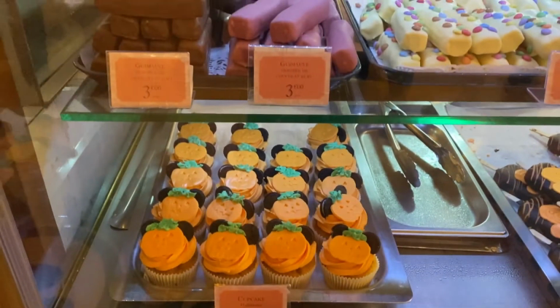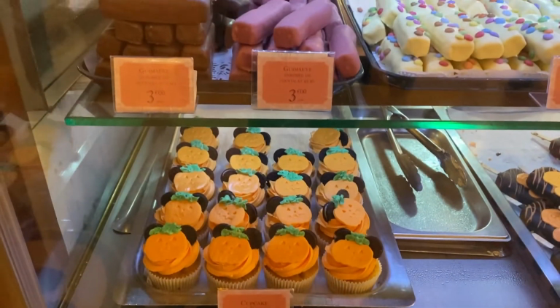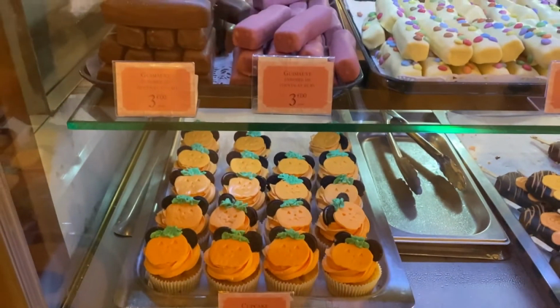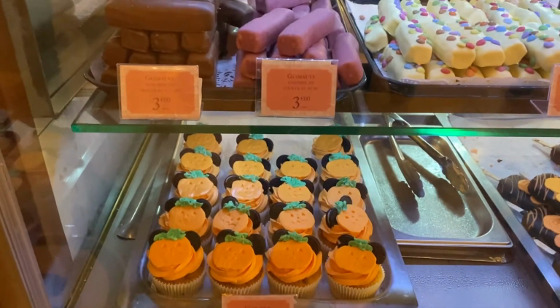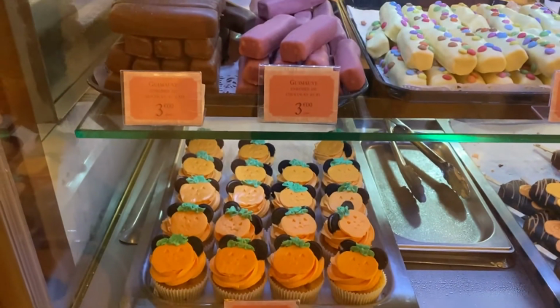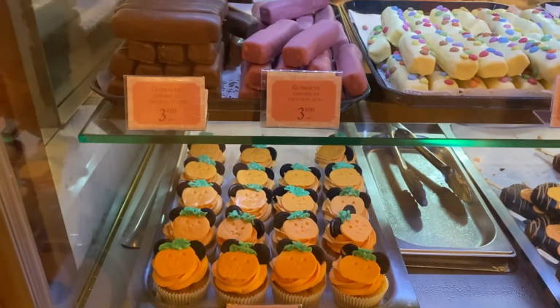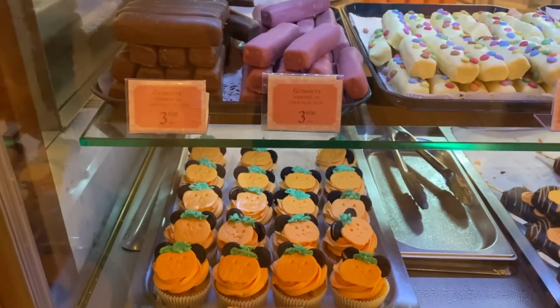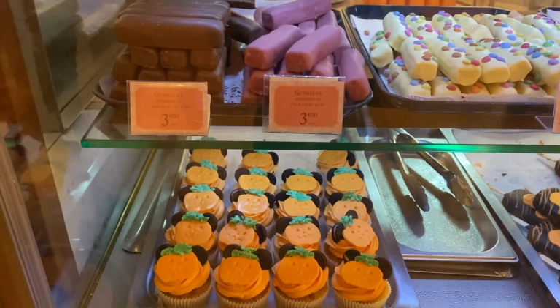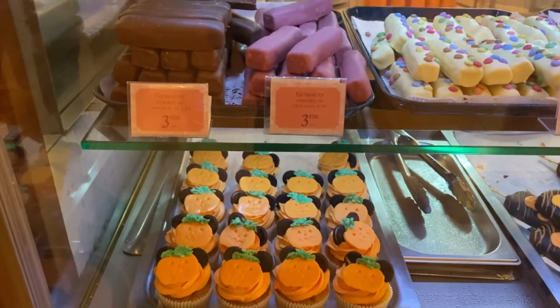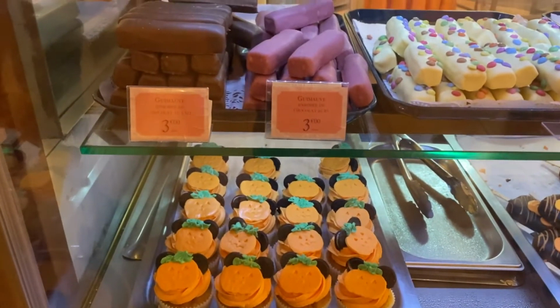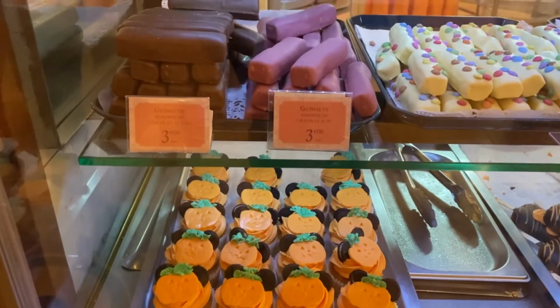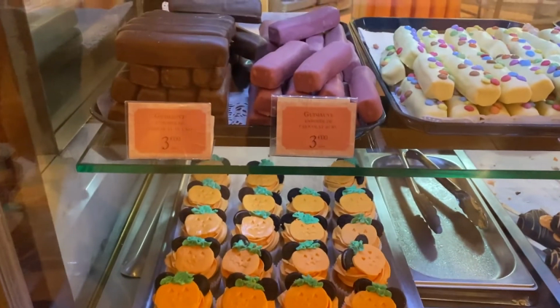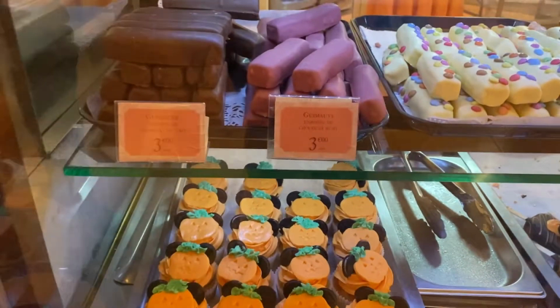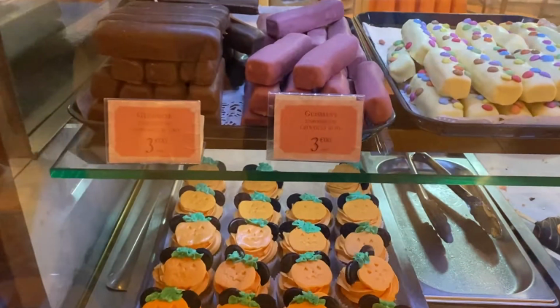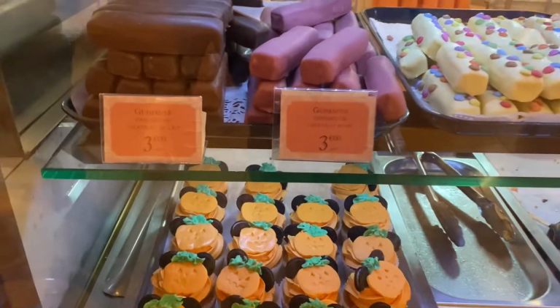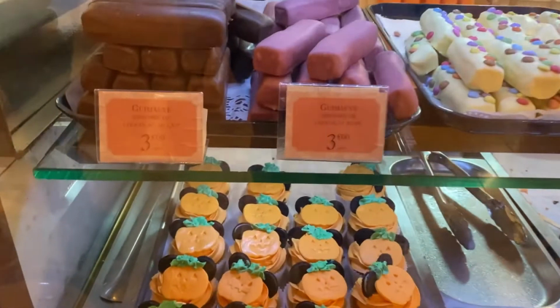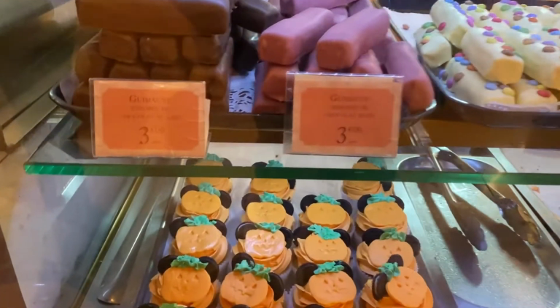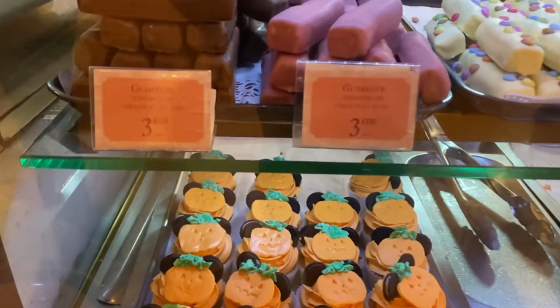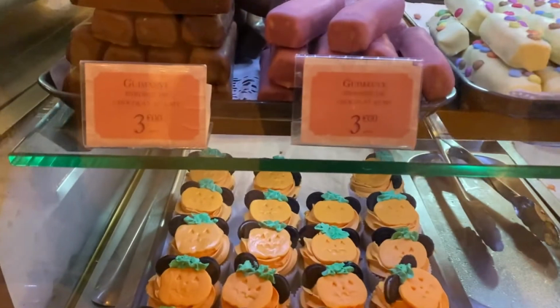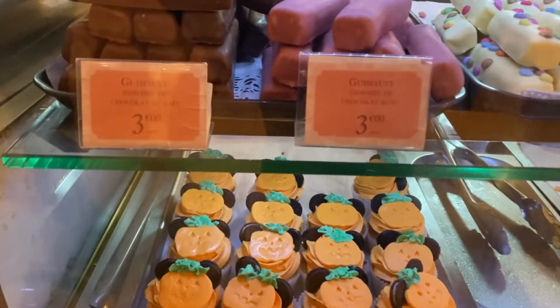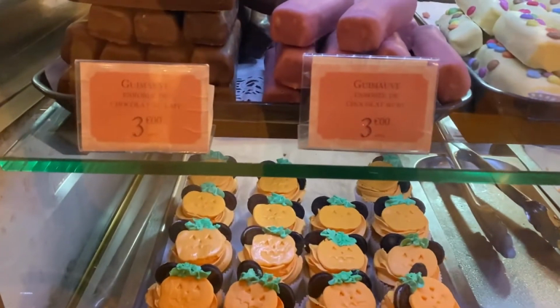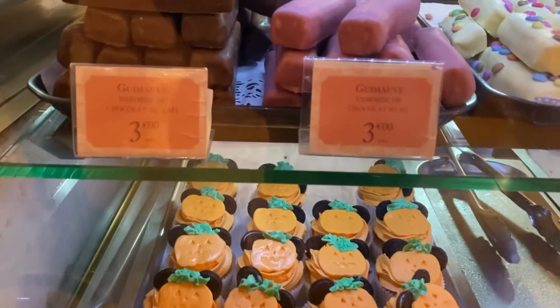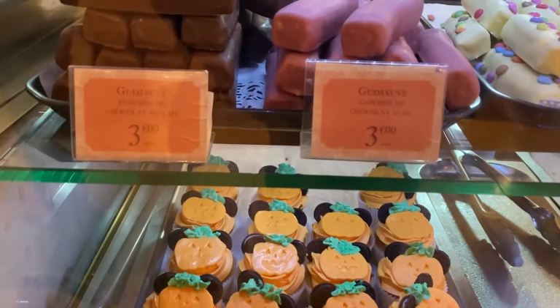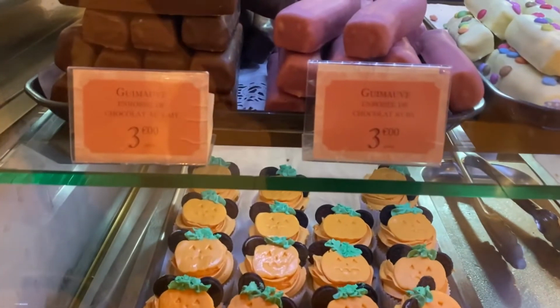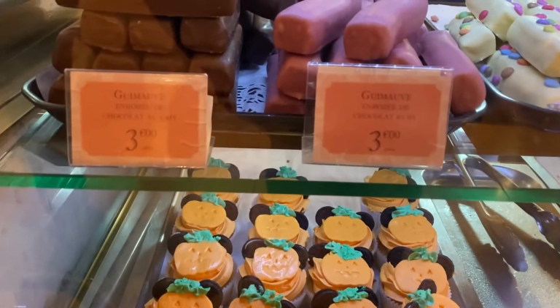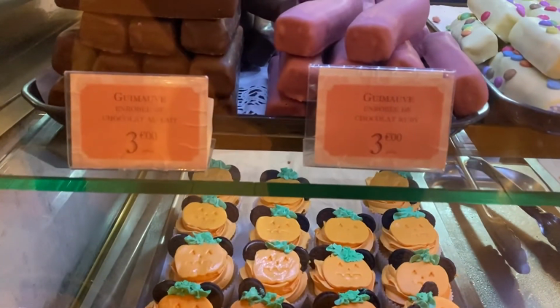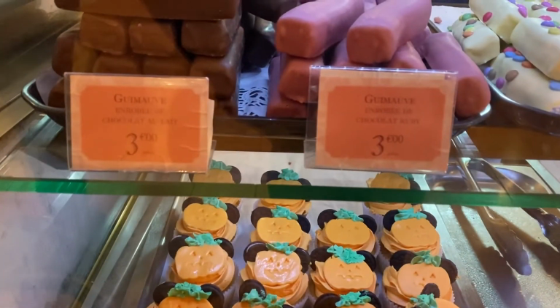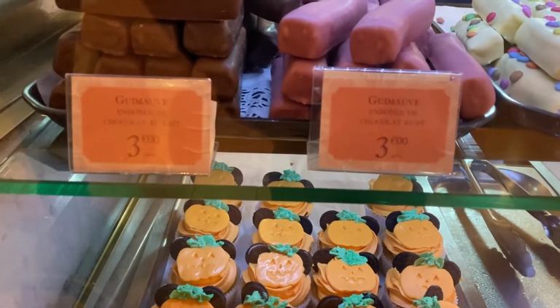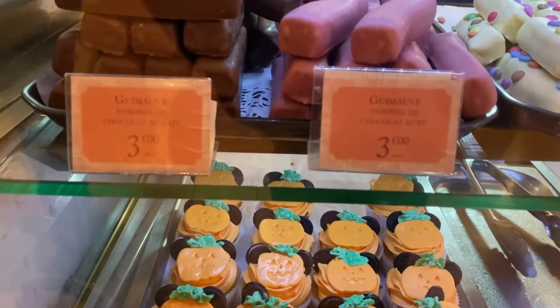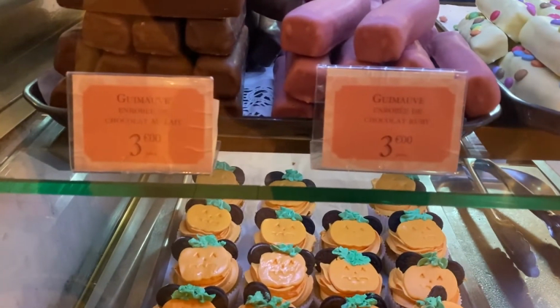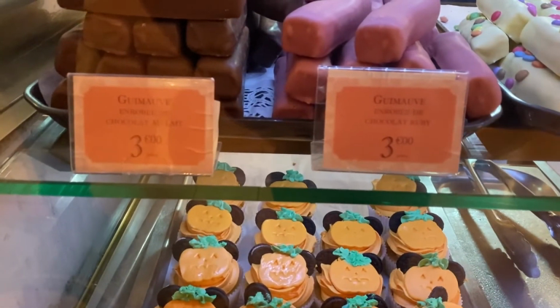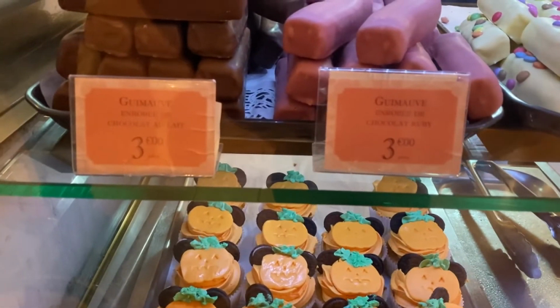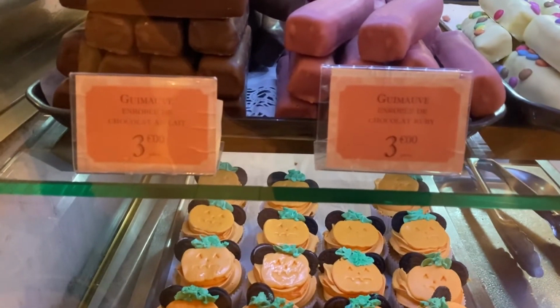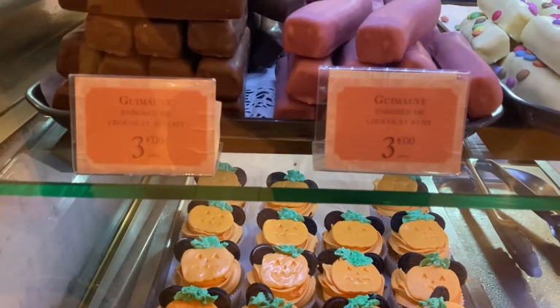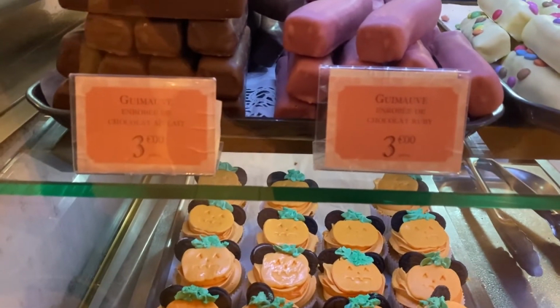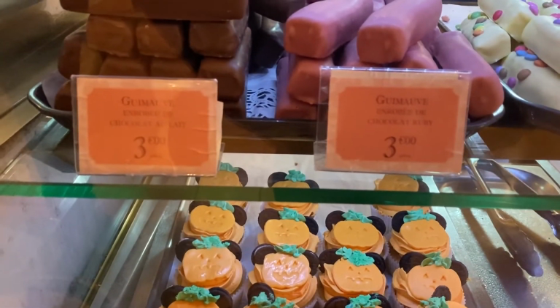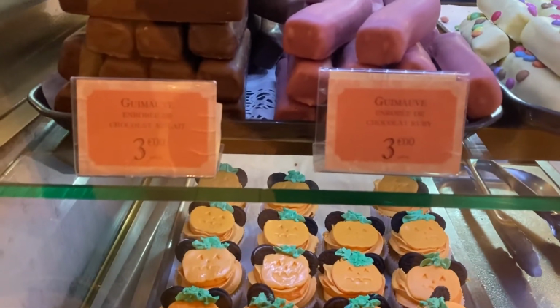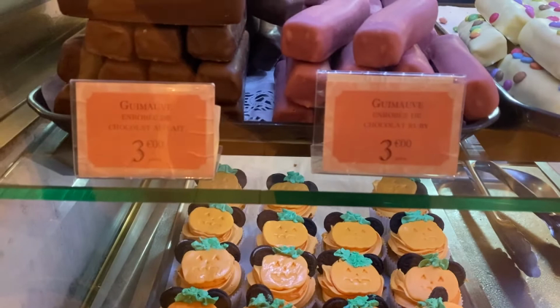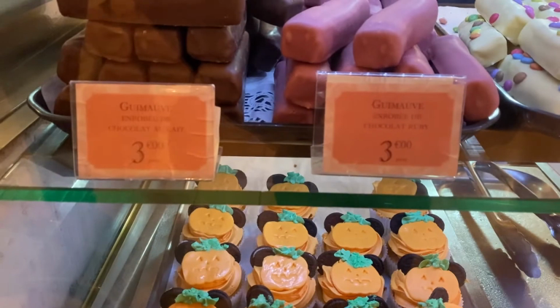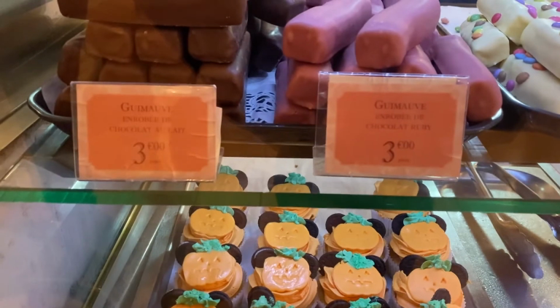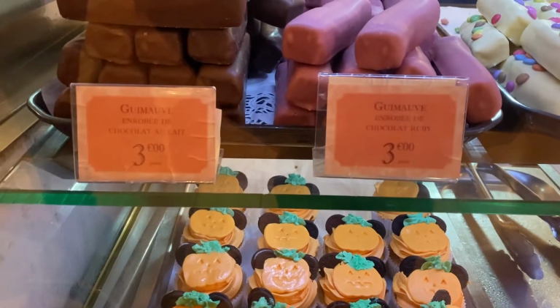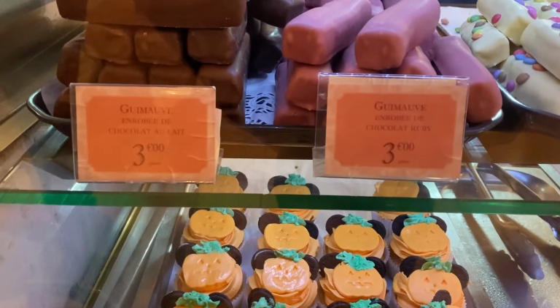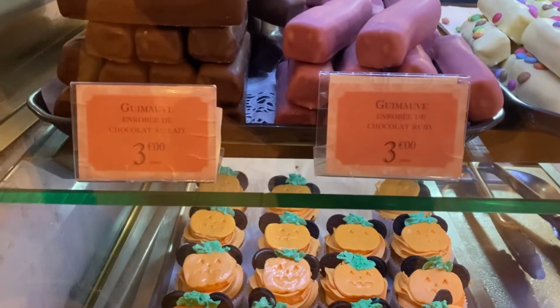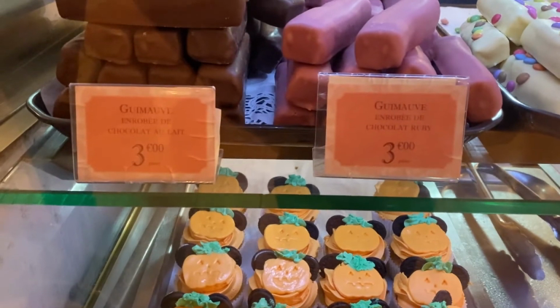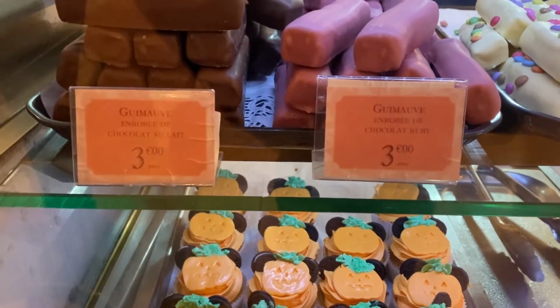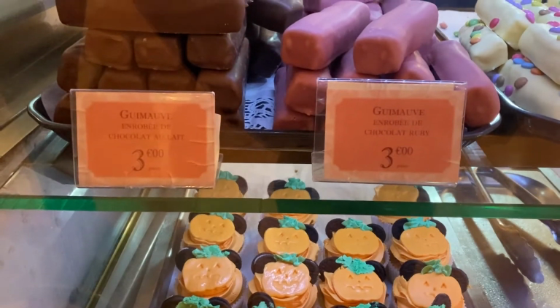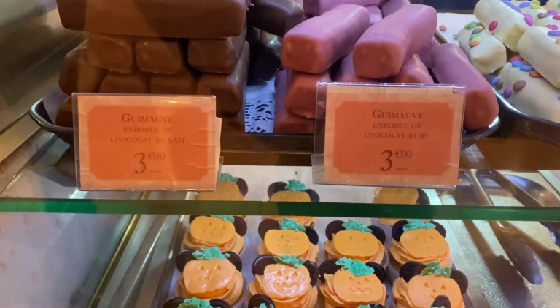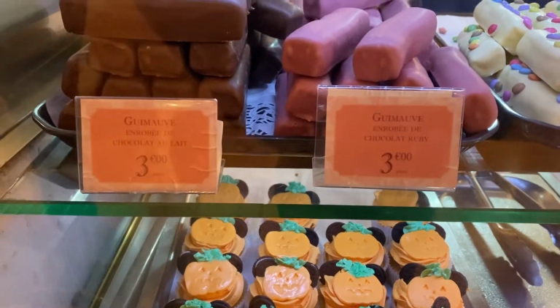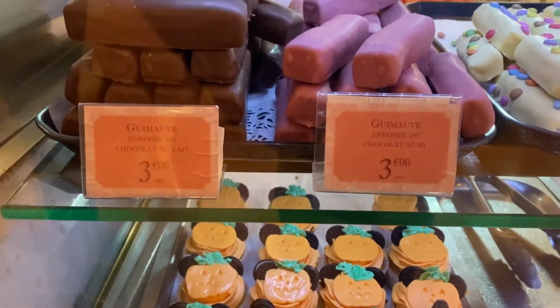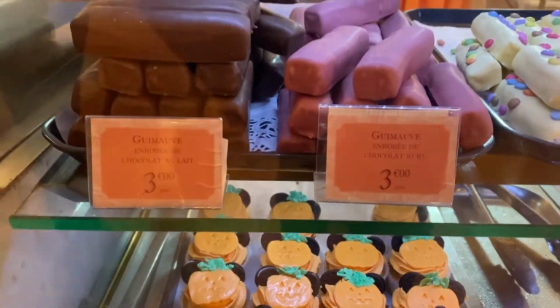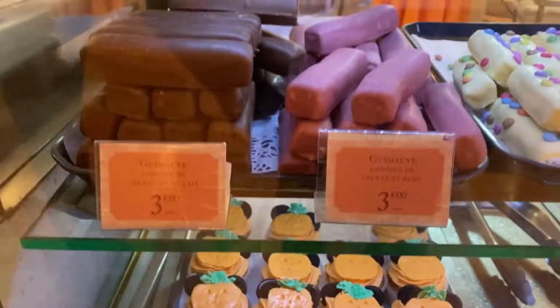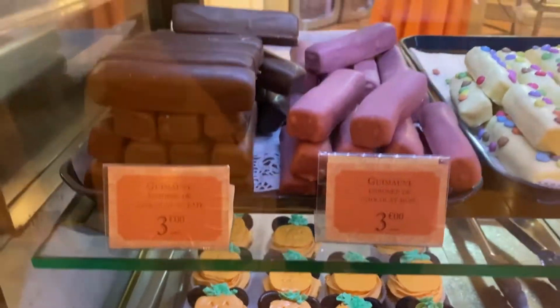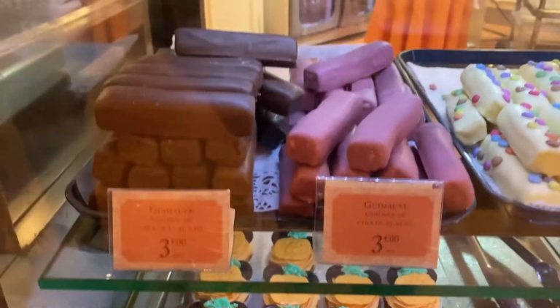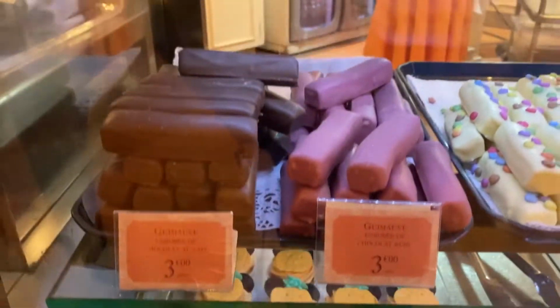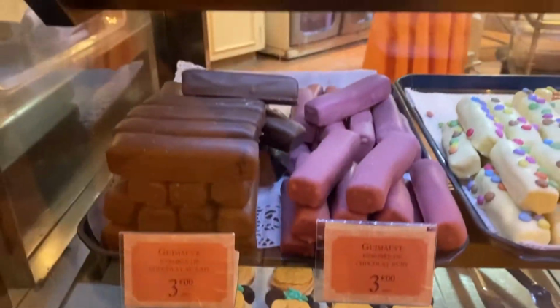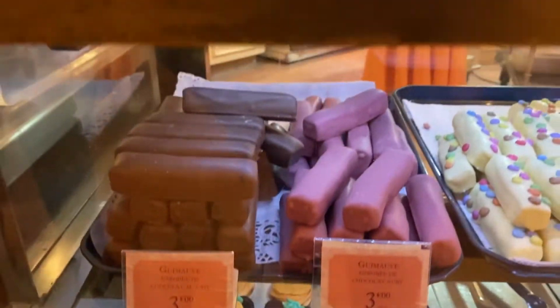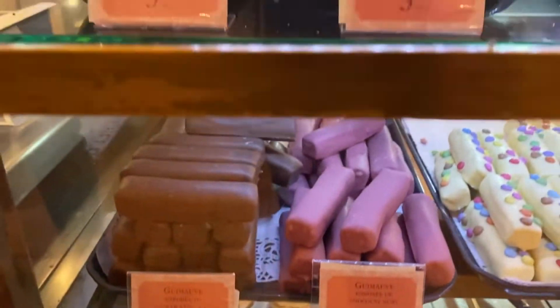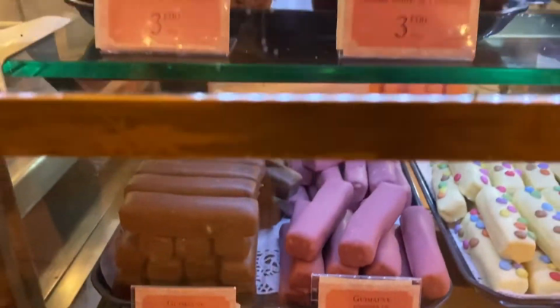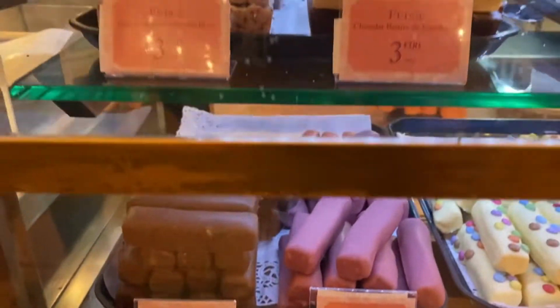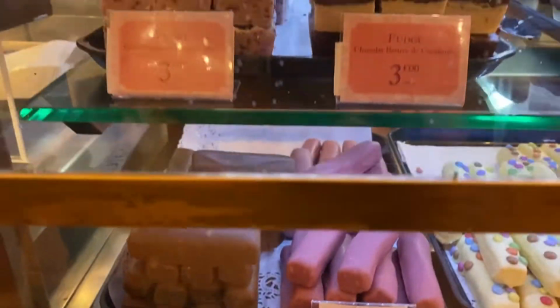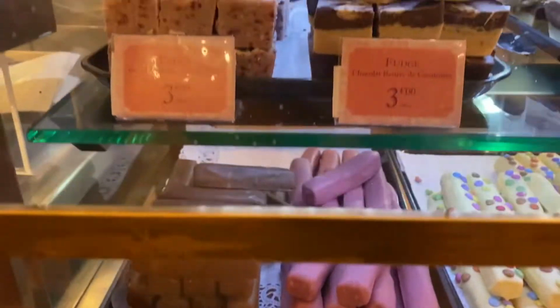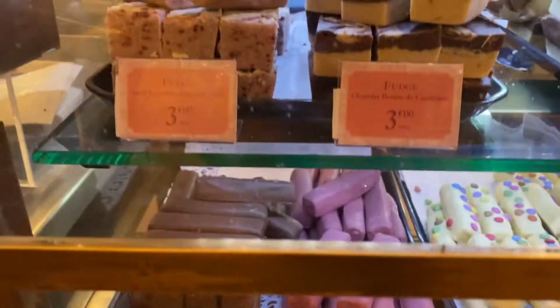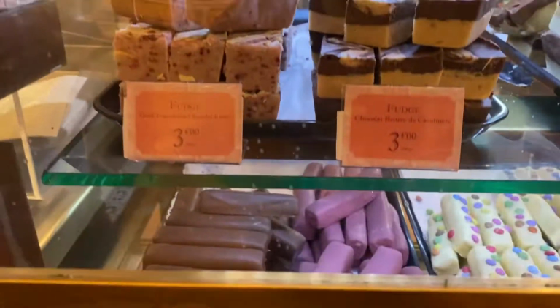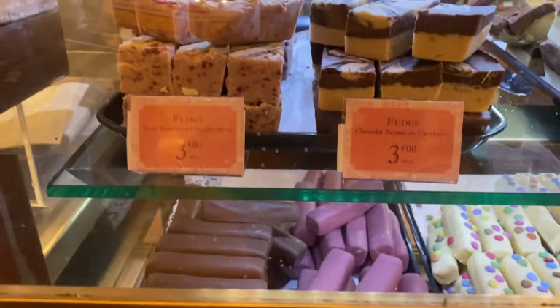Here is a counter where they have a whole selection of different sweet treats that you can pick and take with you.